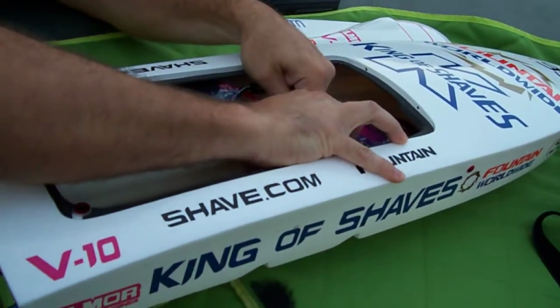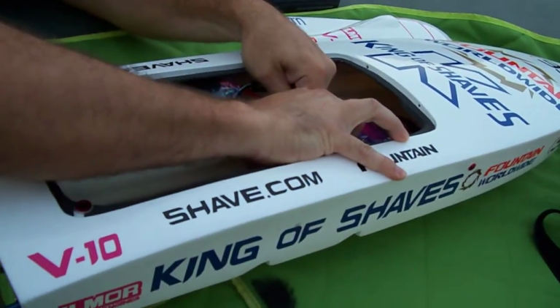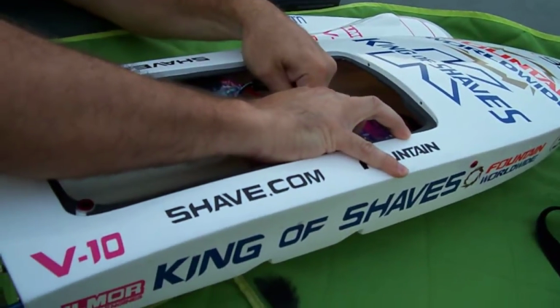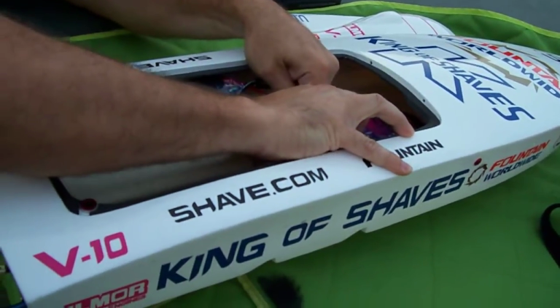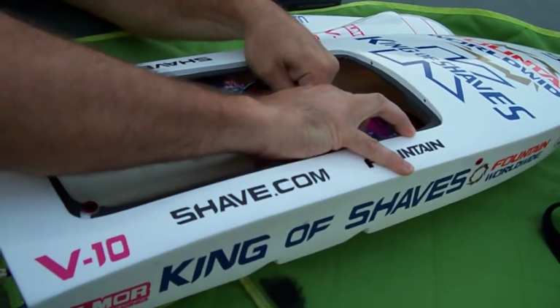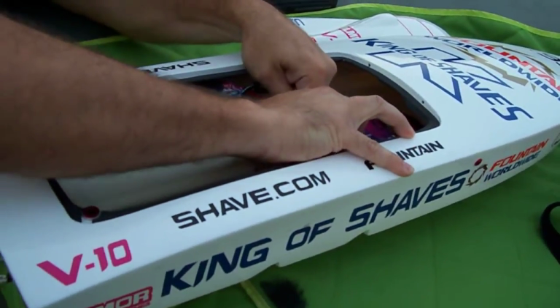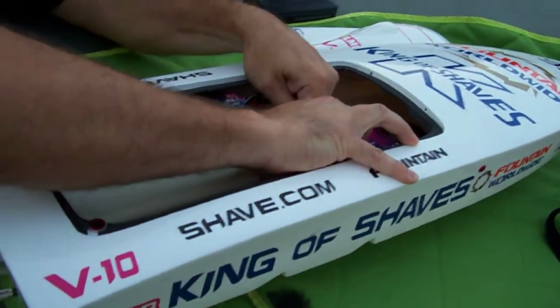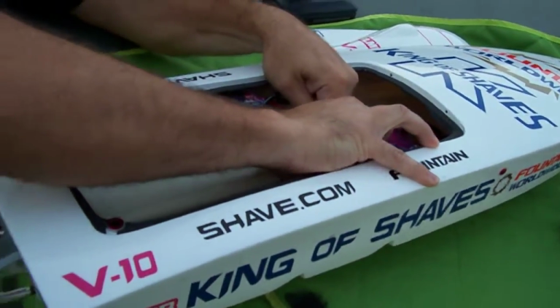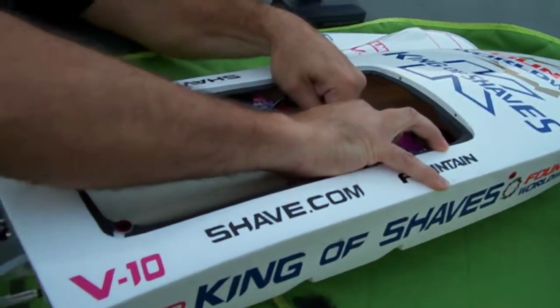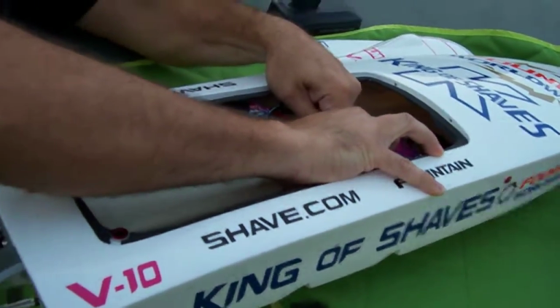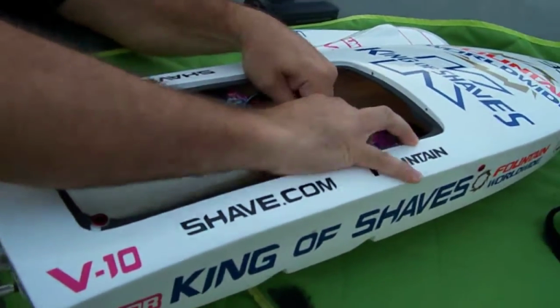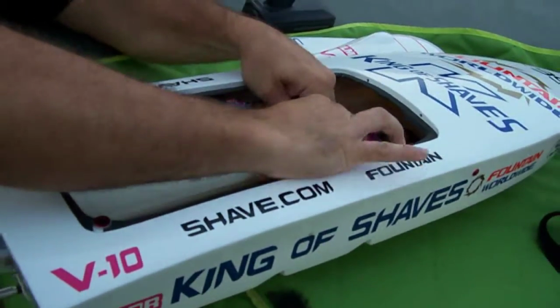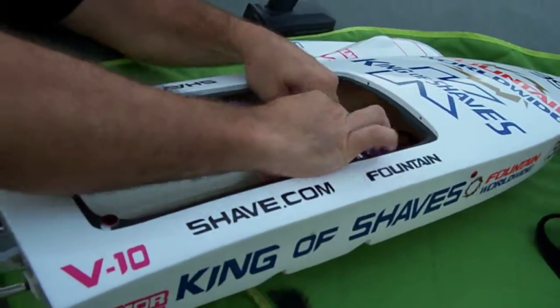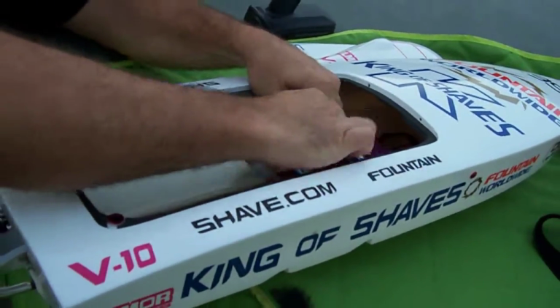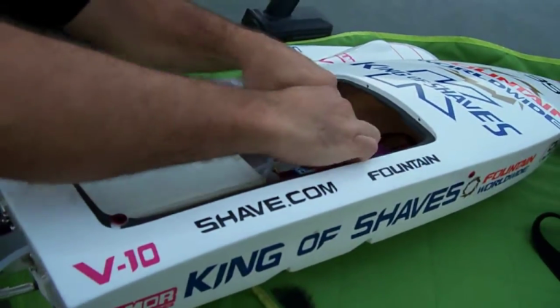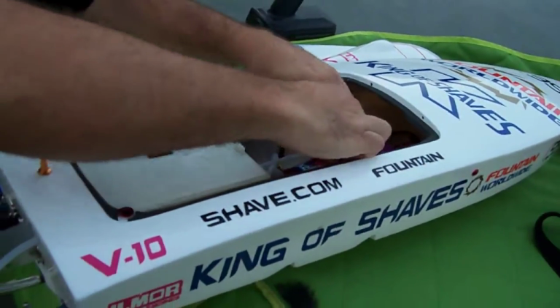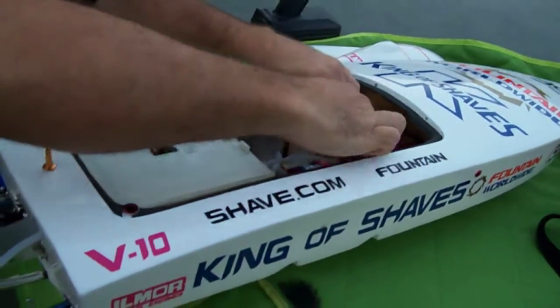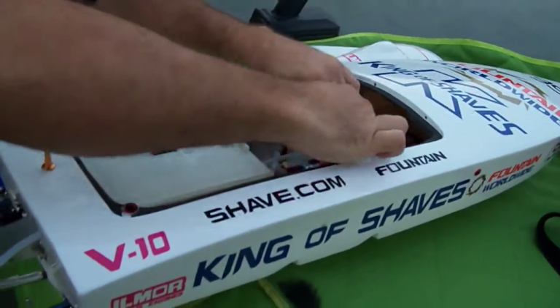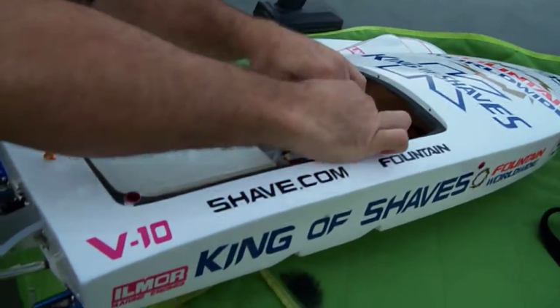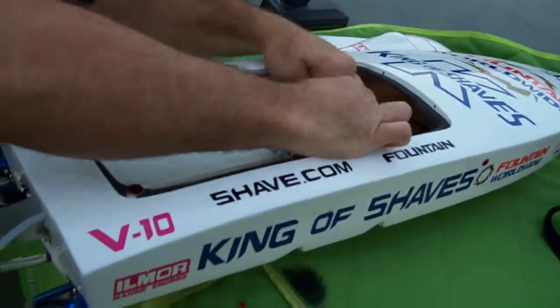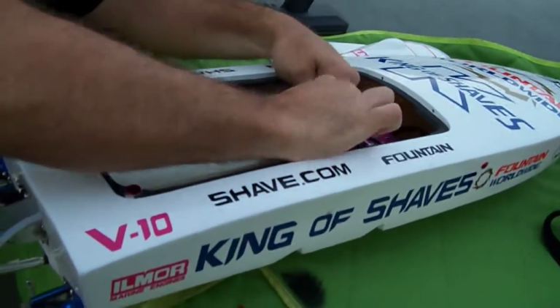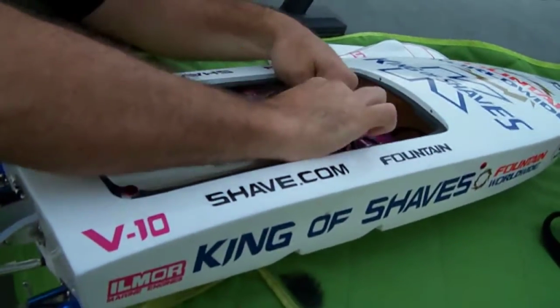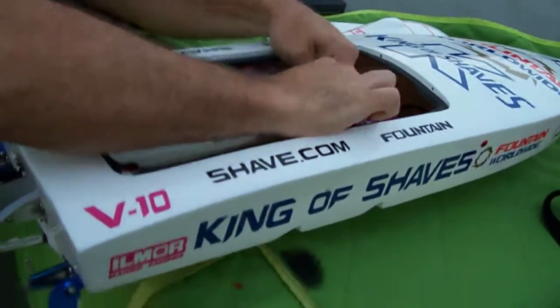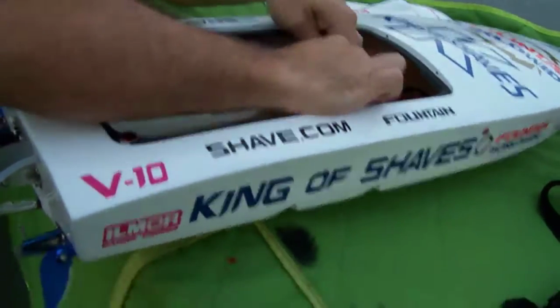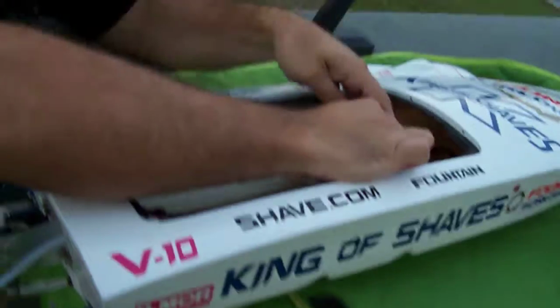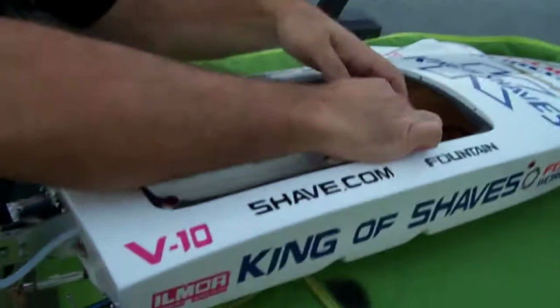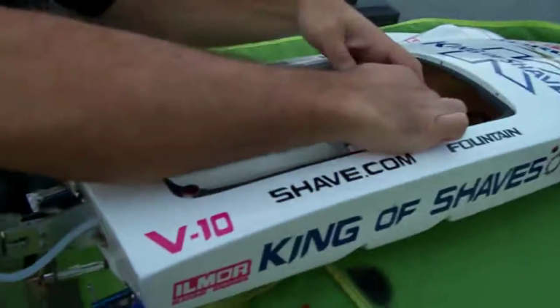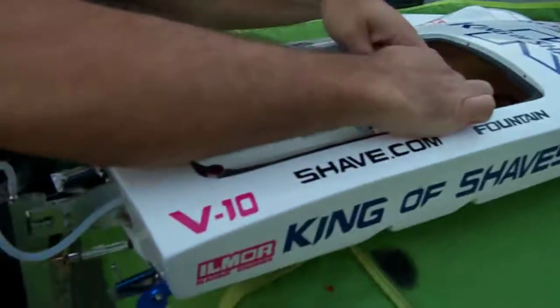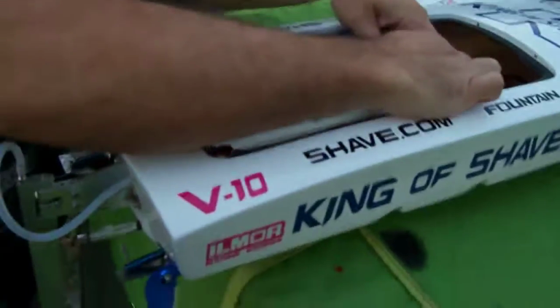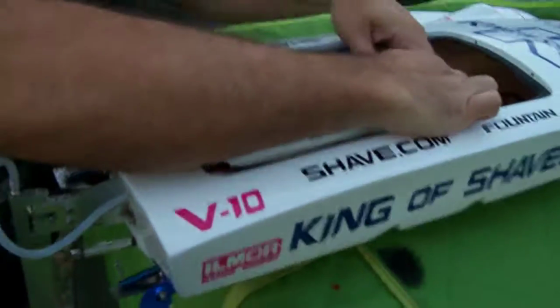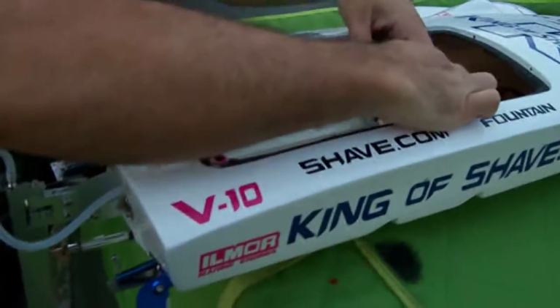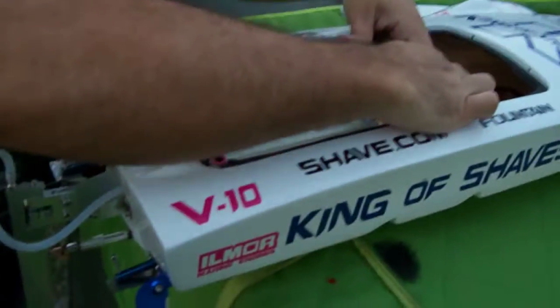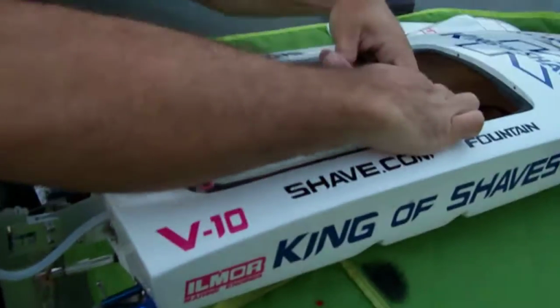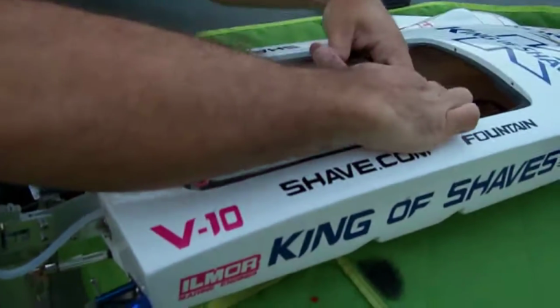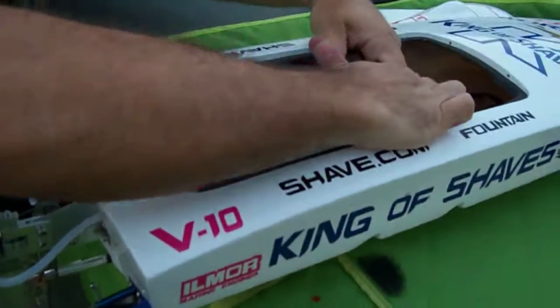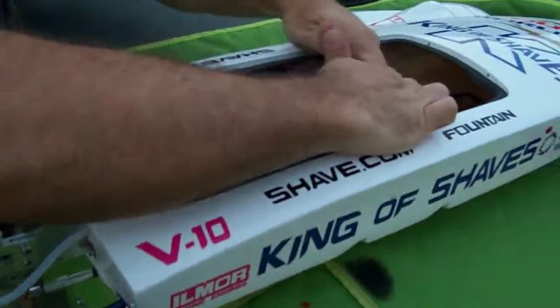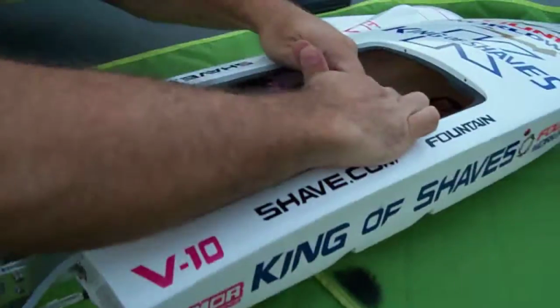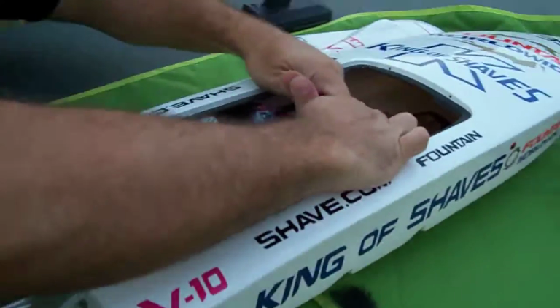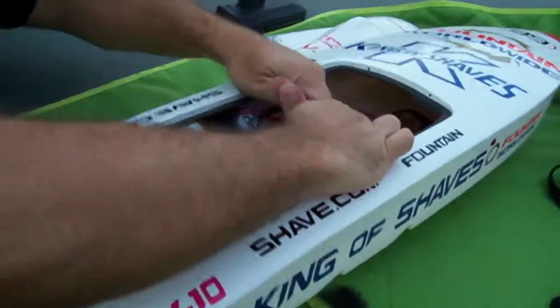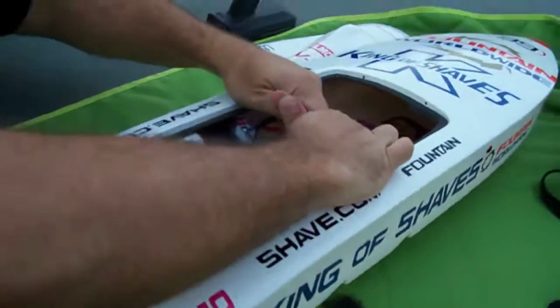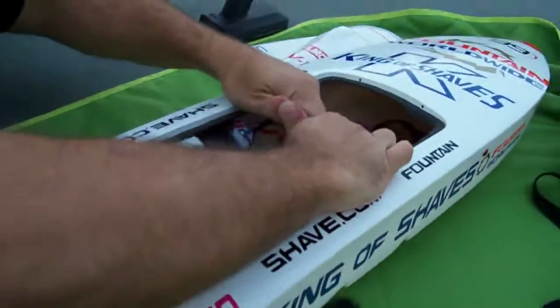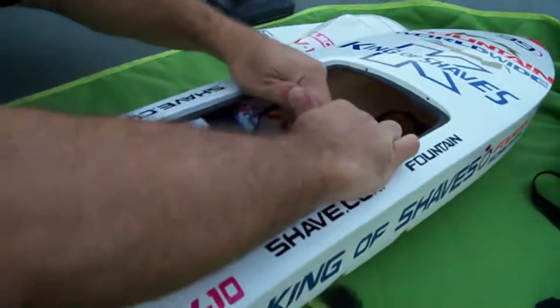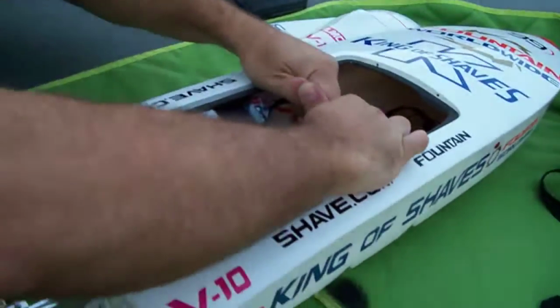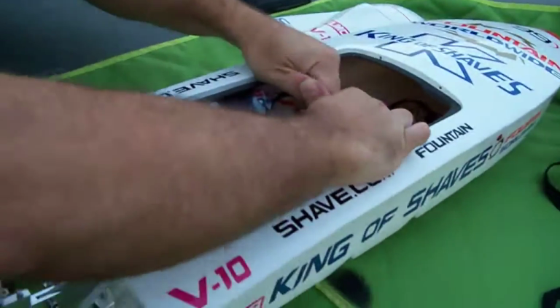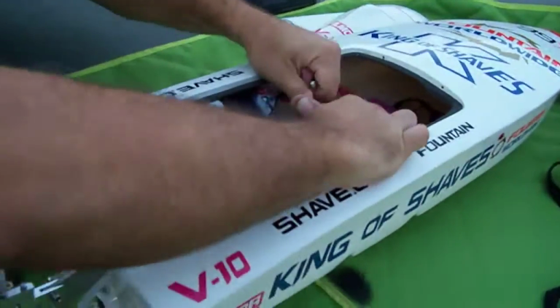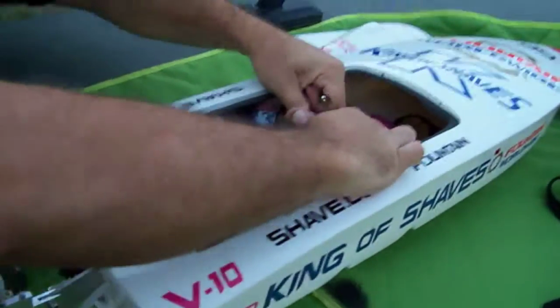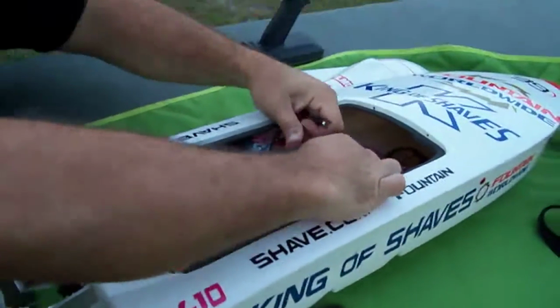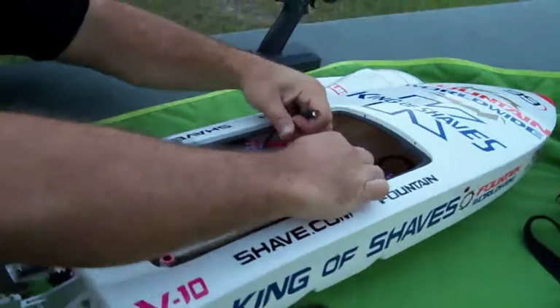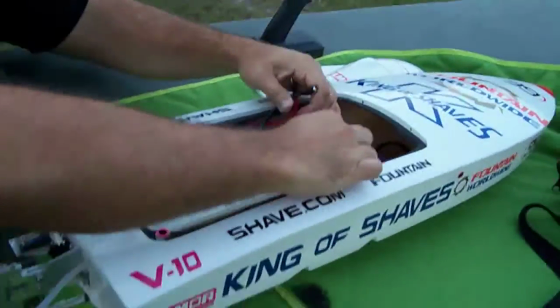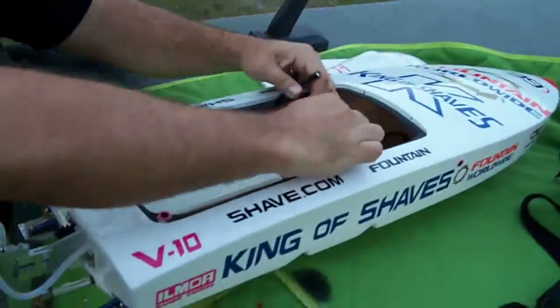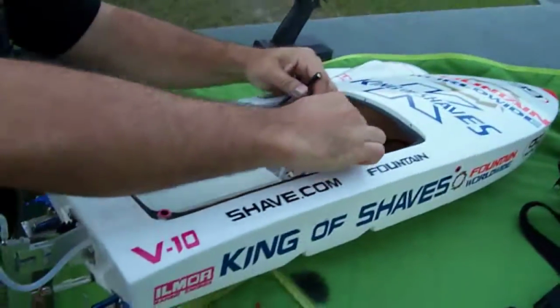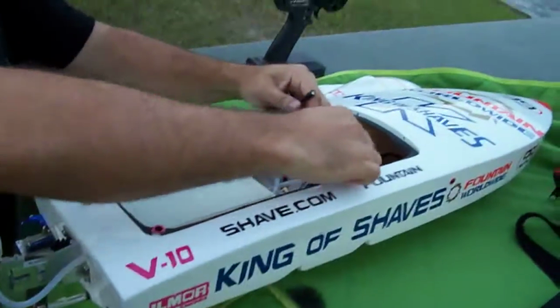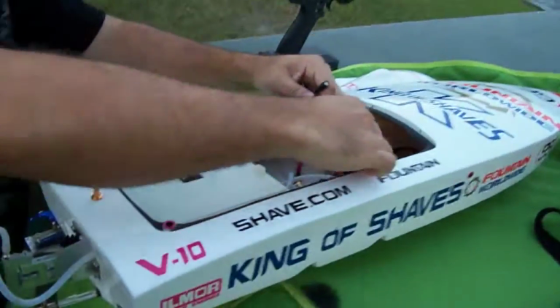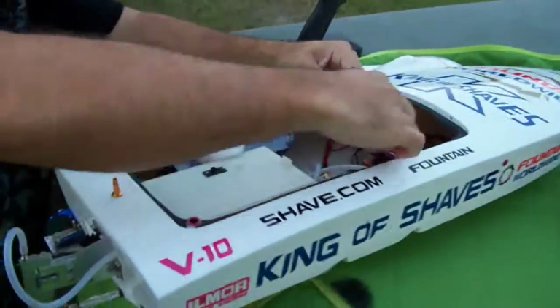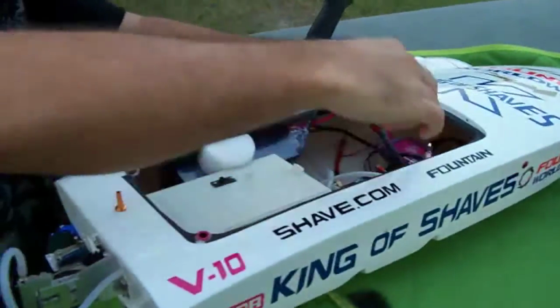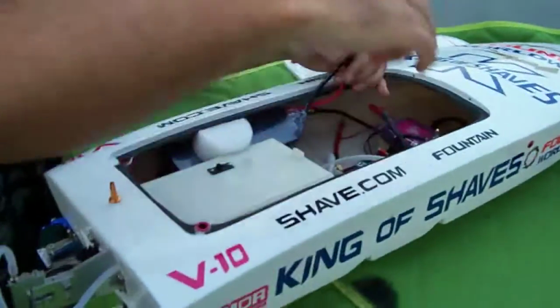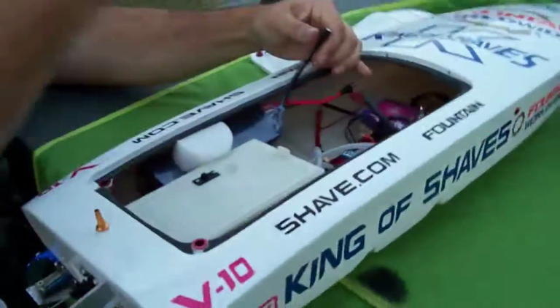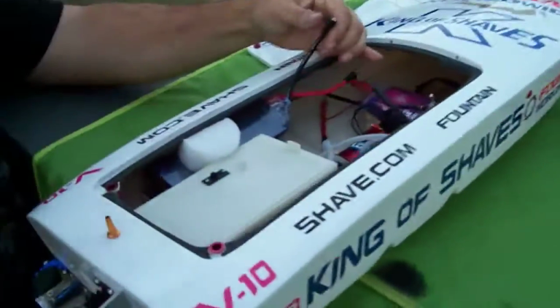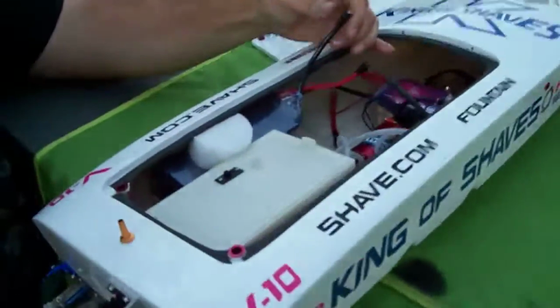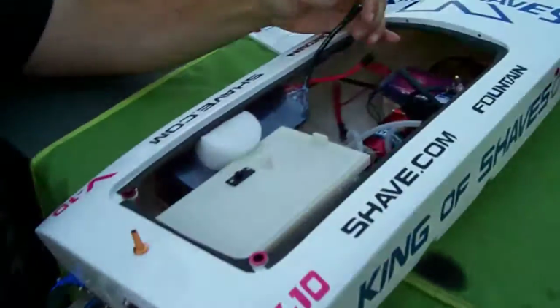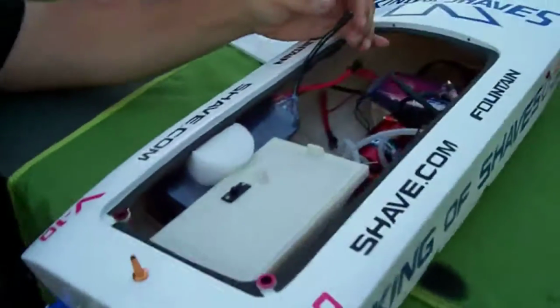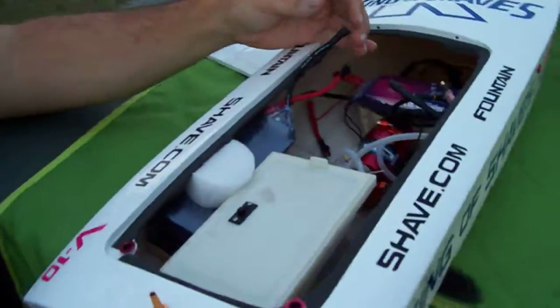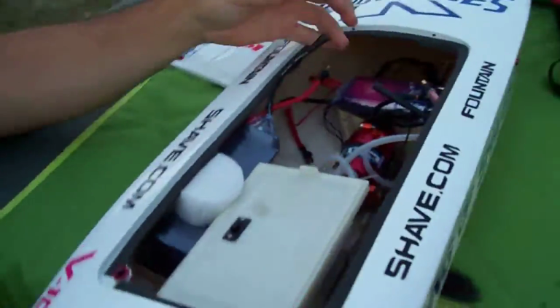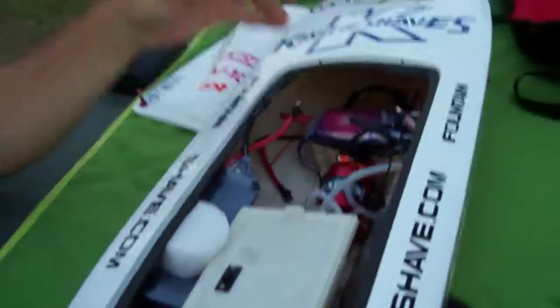All right, this is another test video — a final run video and setup video for a customer for P1, for our customer Espen.